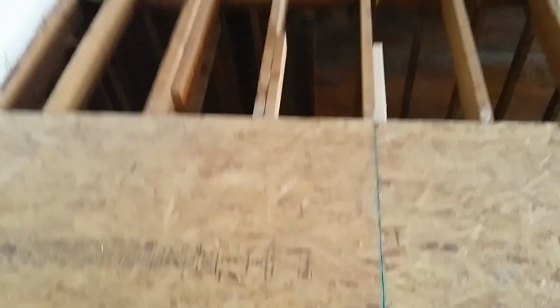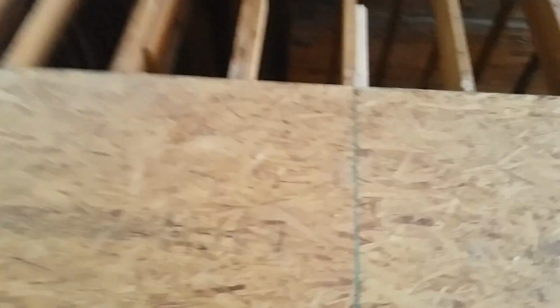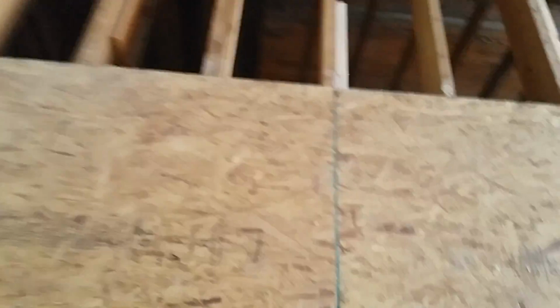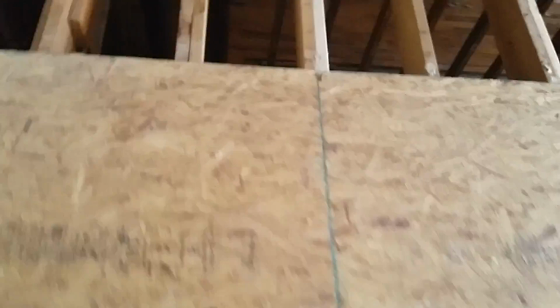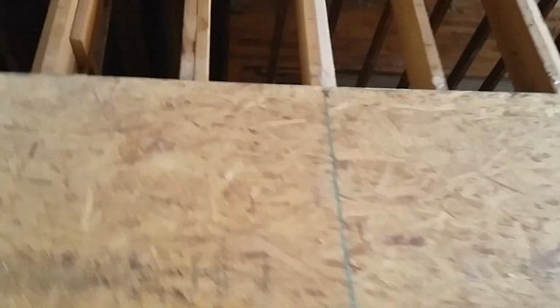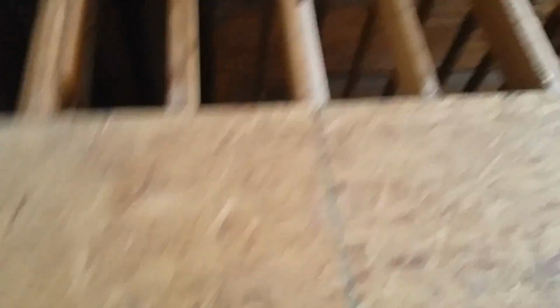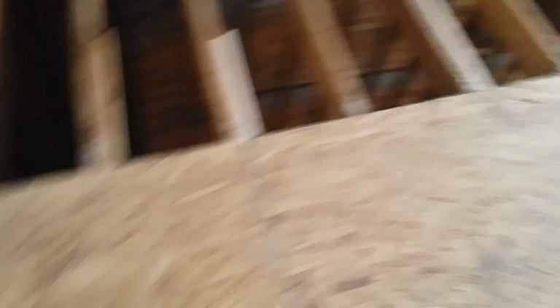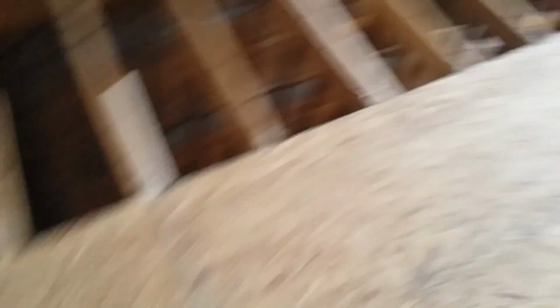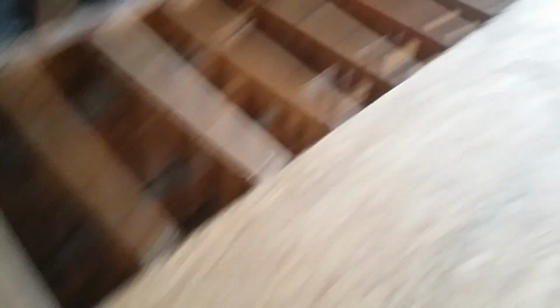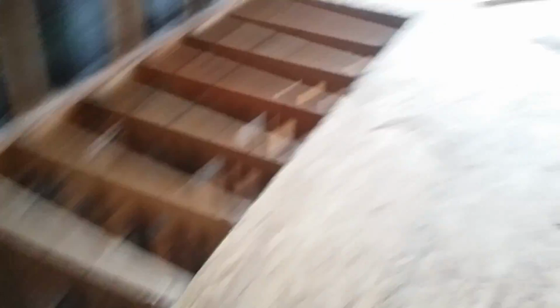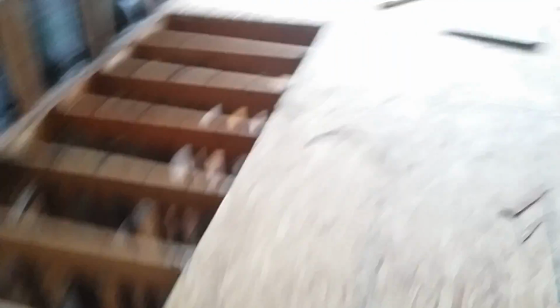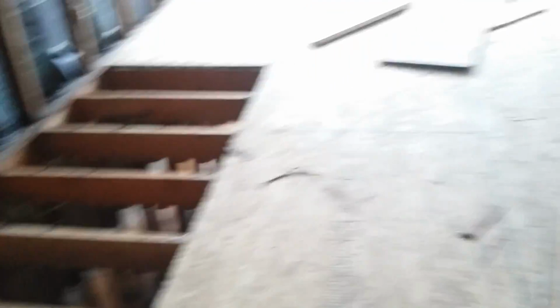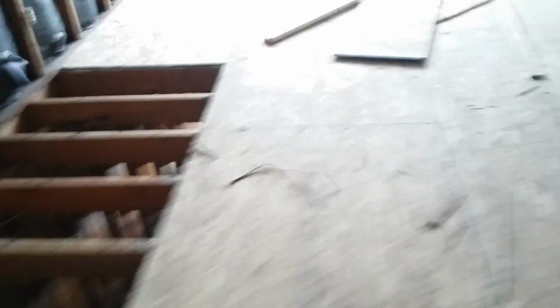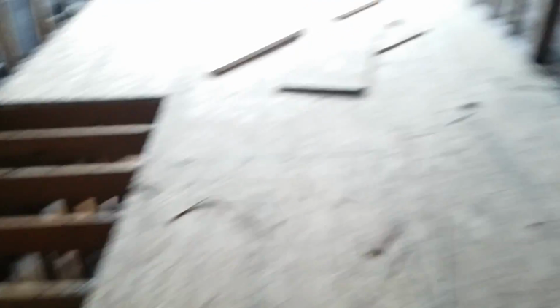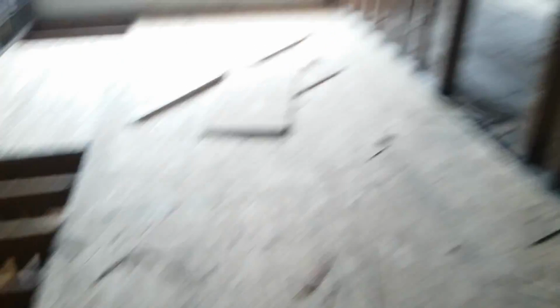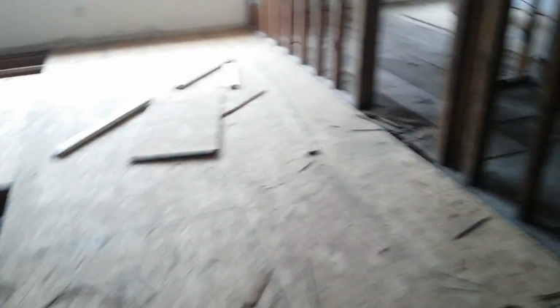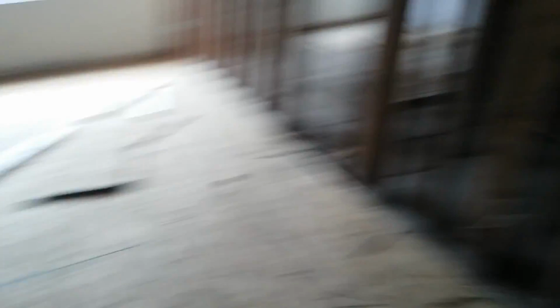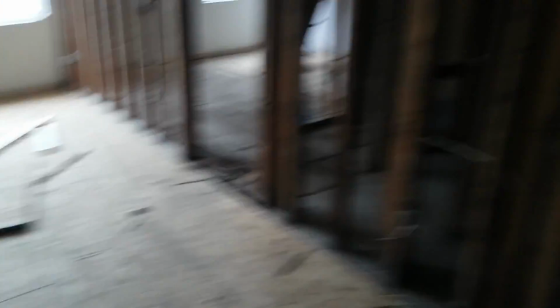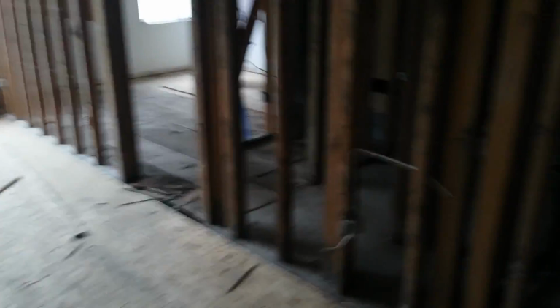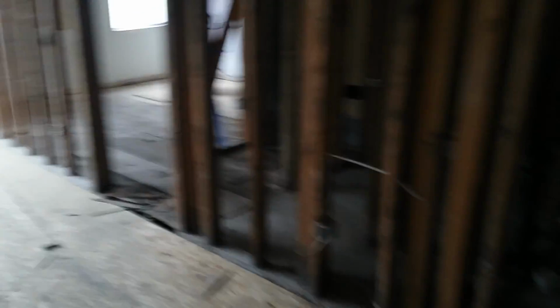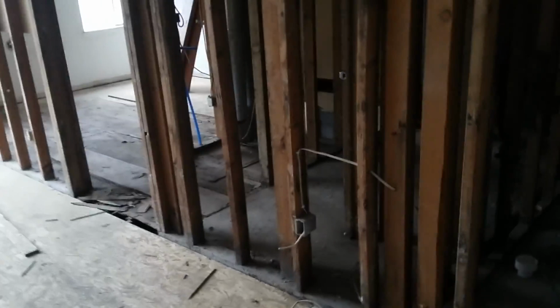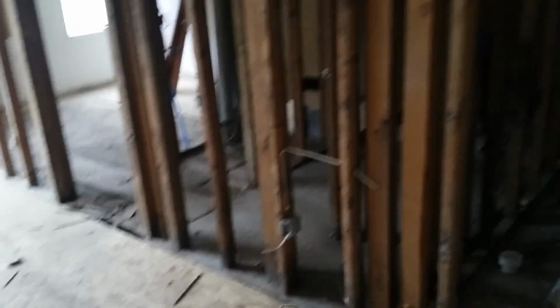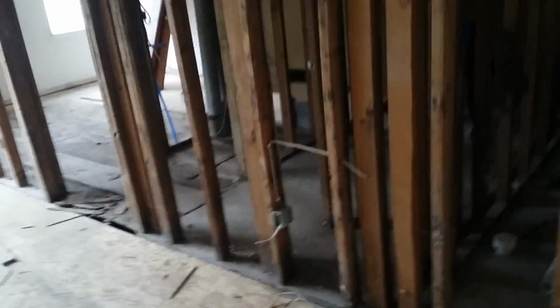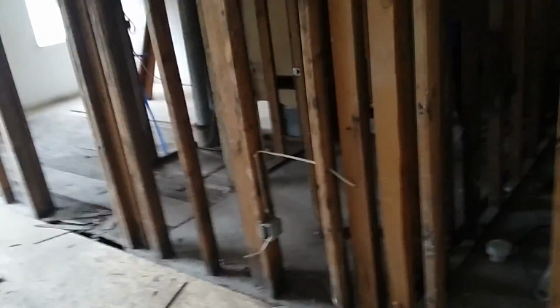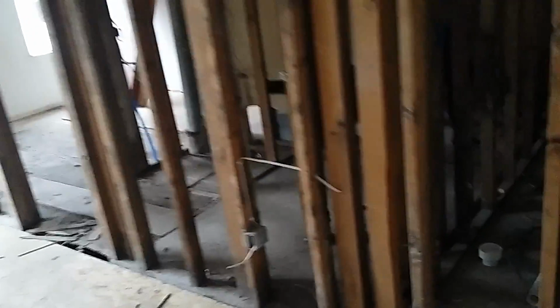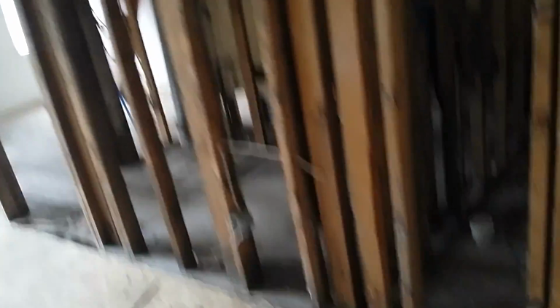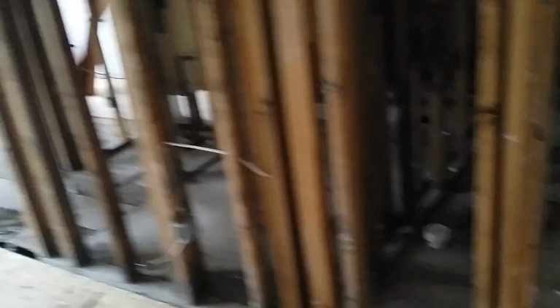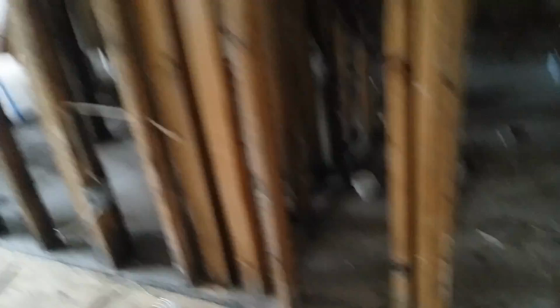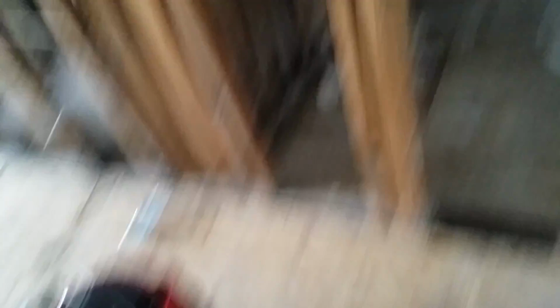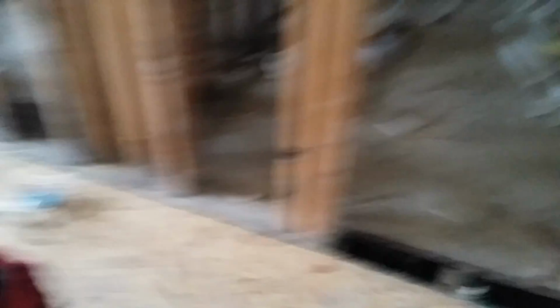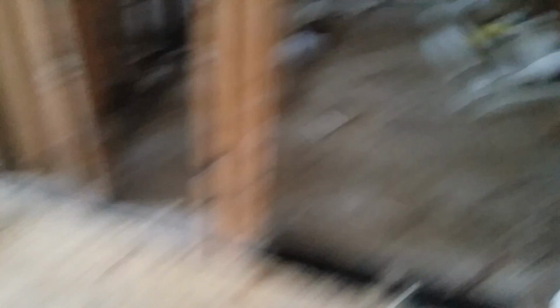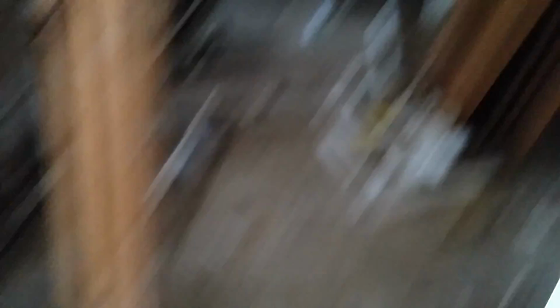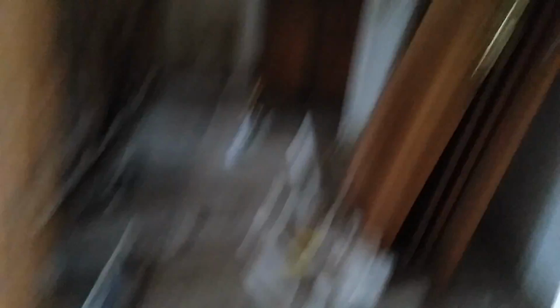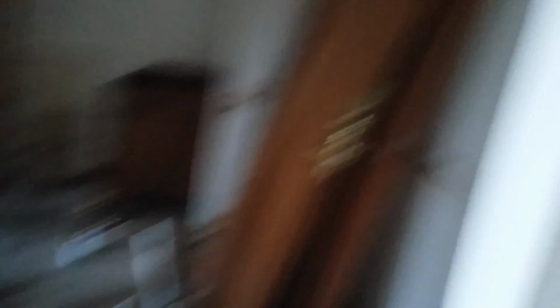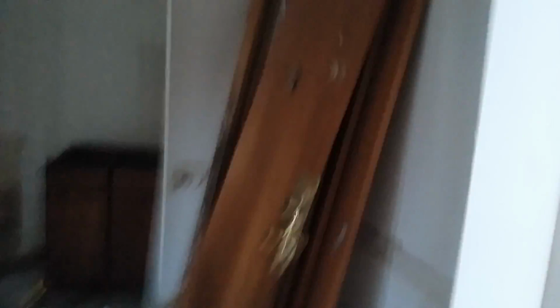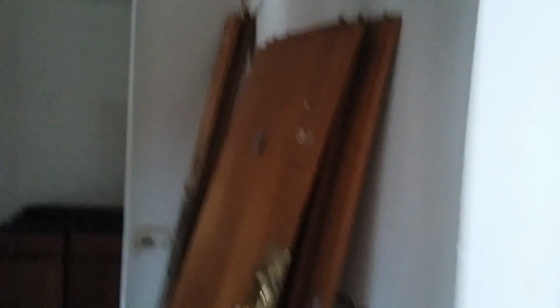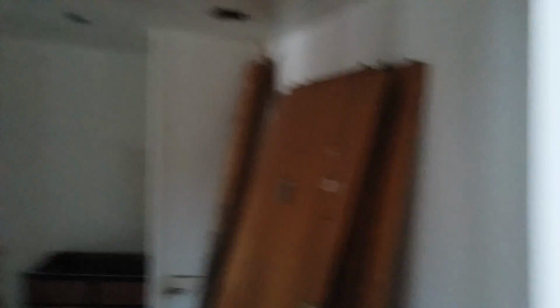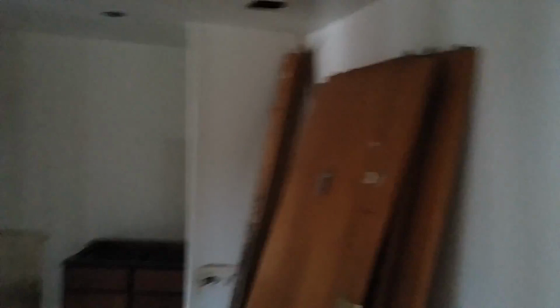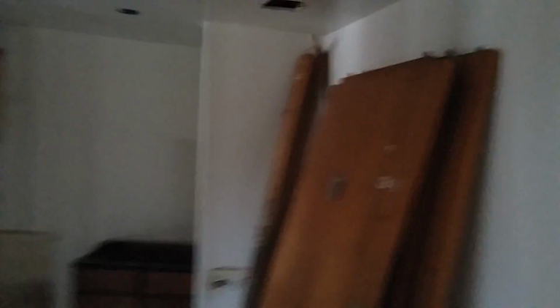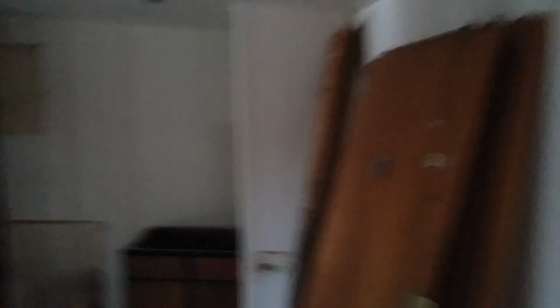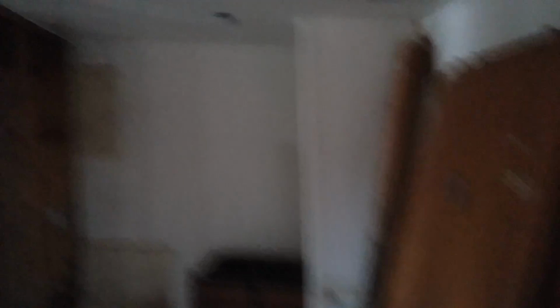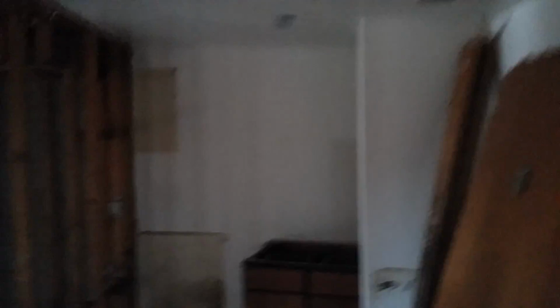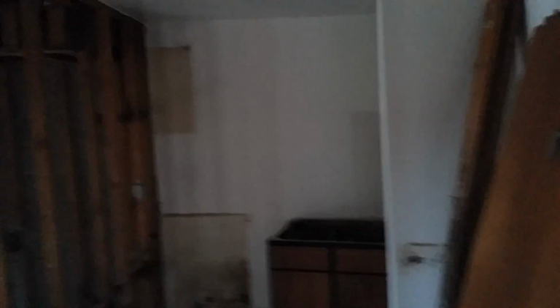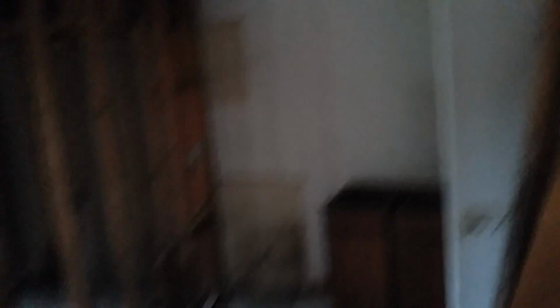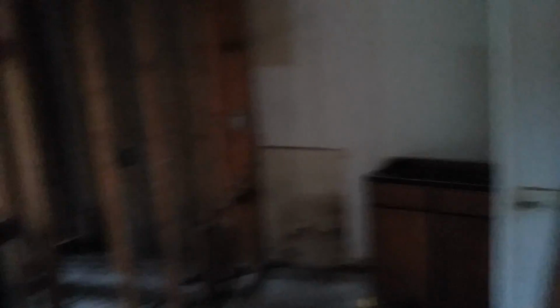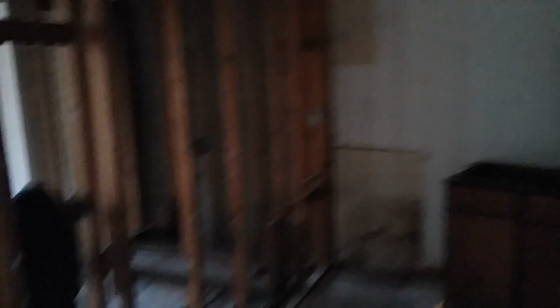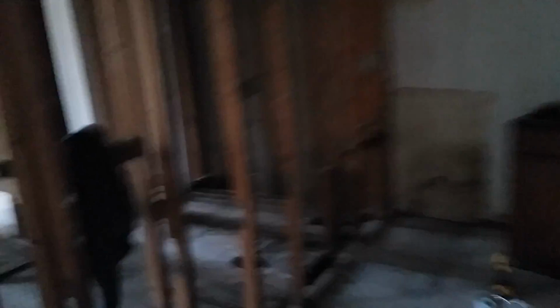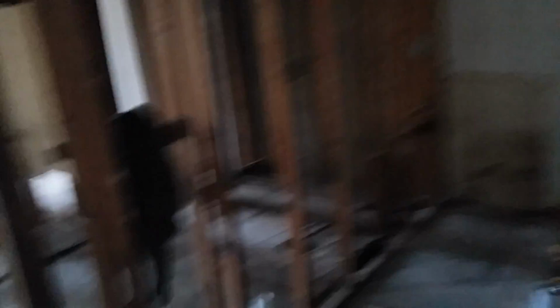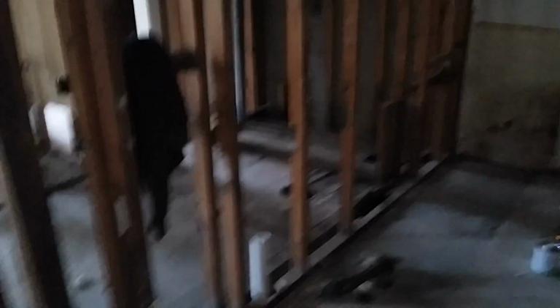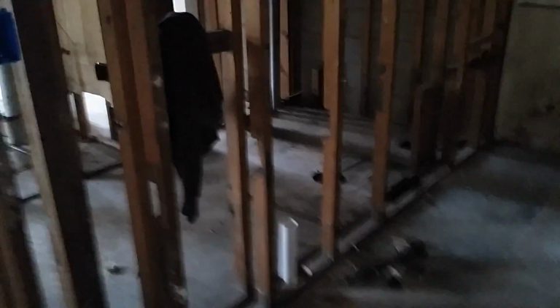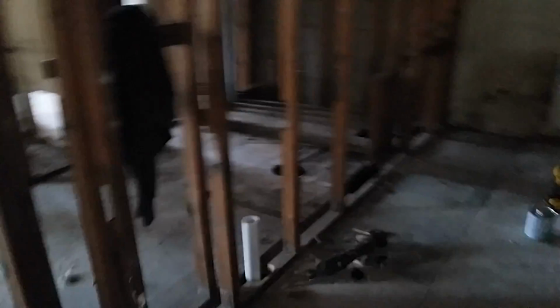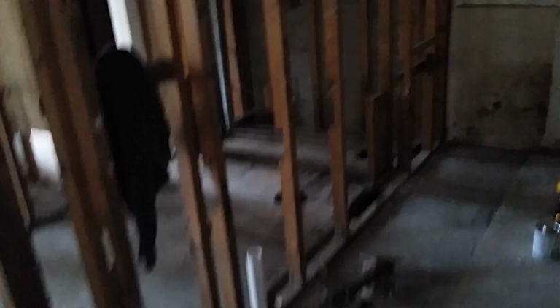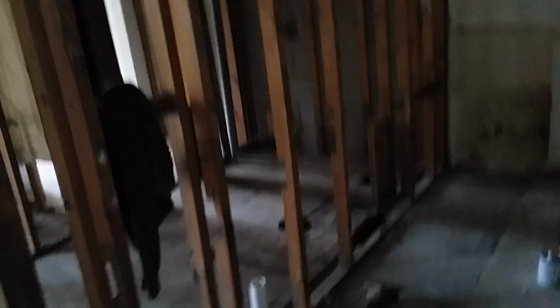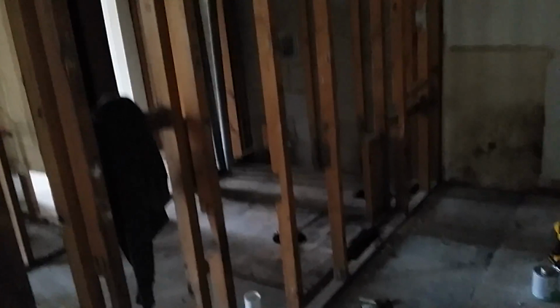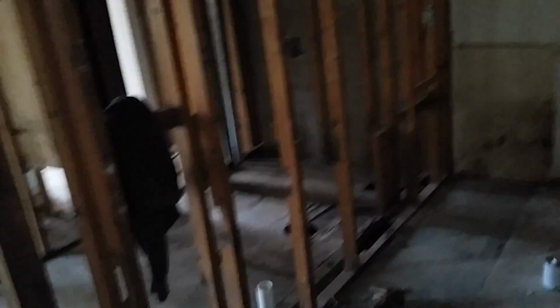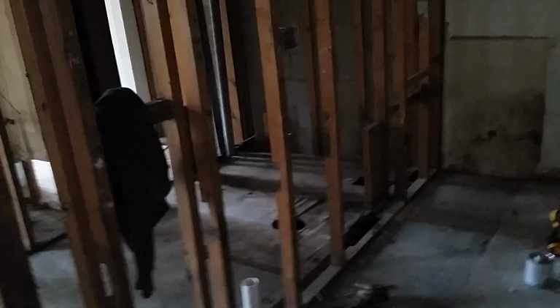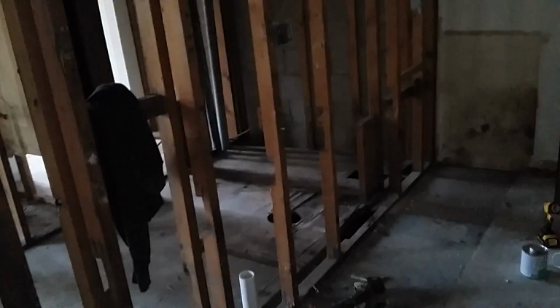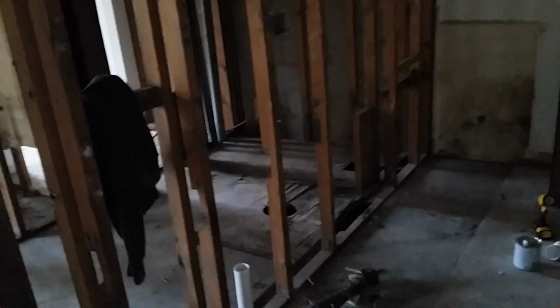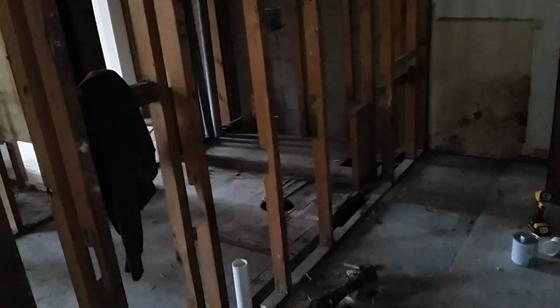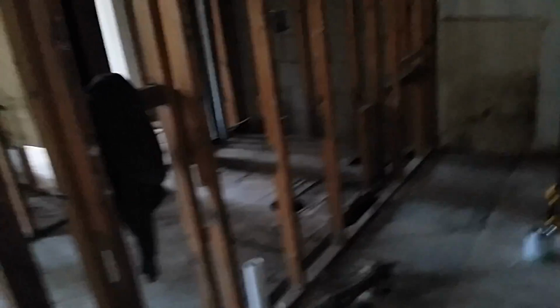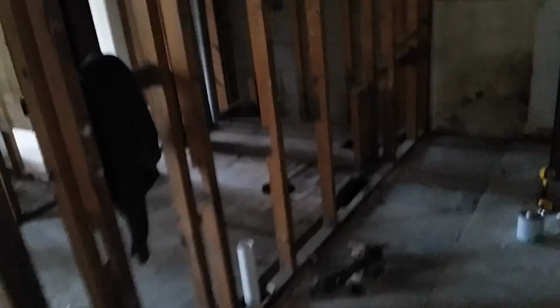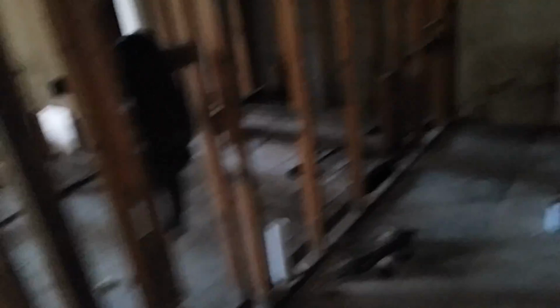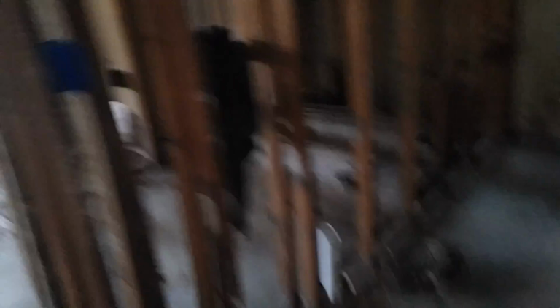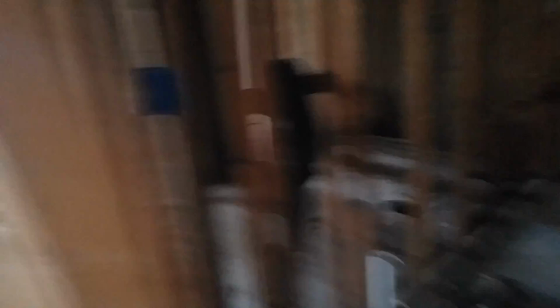This is the apartment I'm working in right now, running the stacks. This is the kitchen — see, there's no stacks yet.